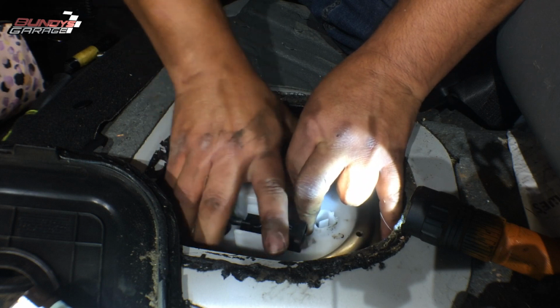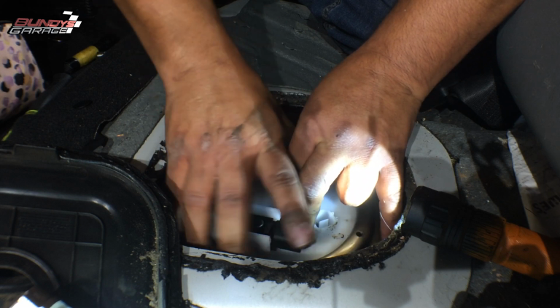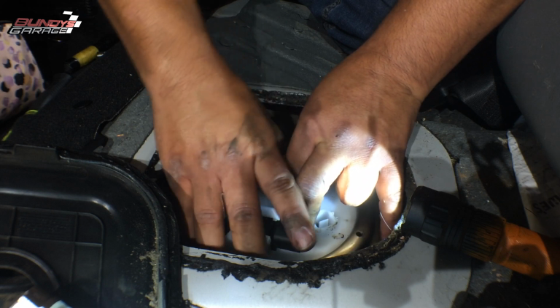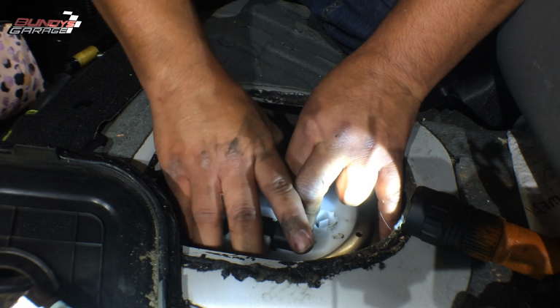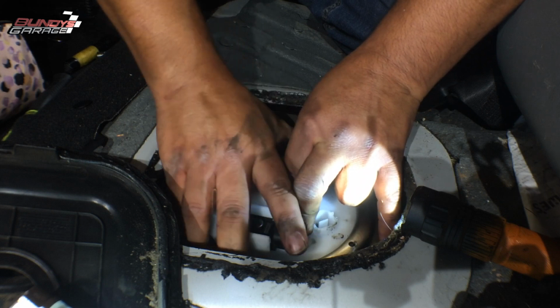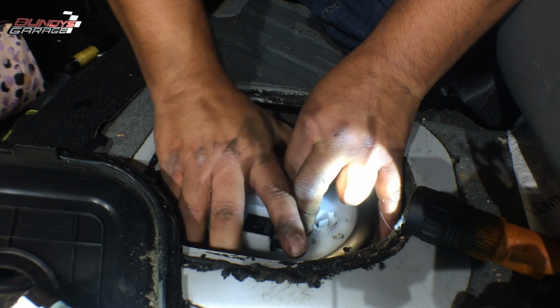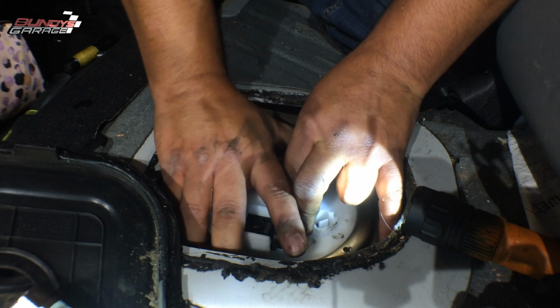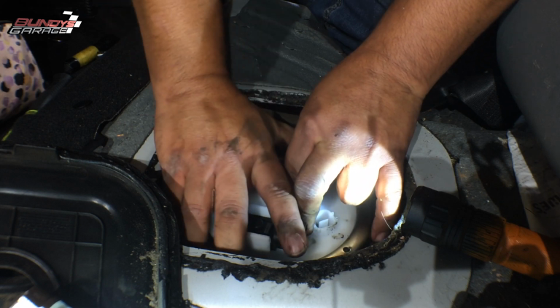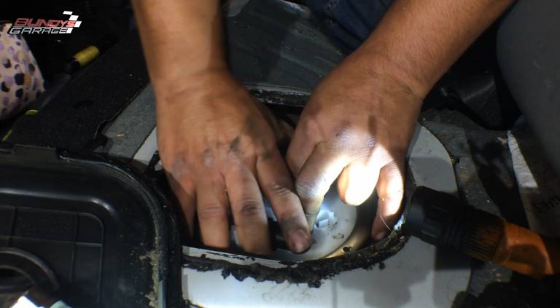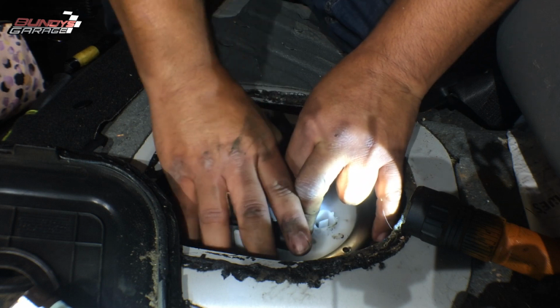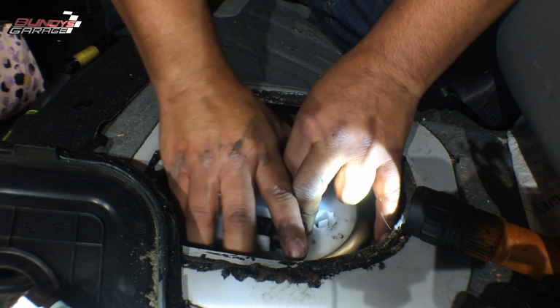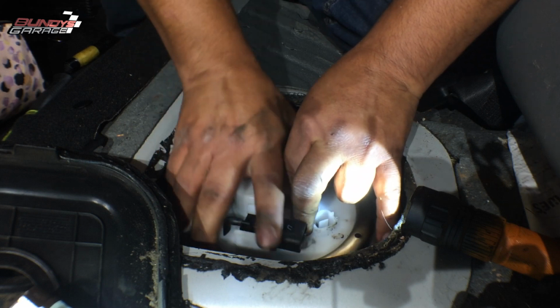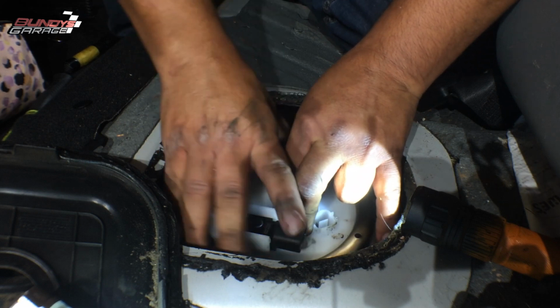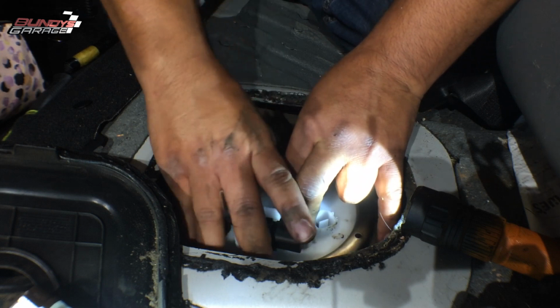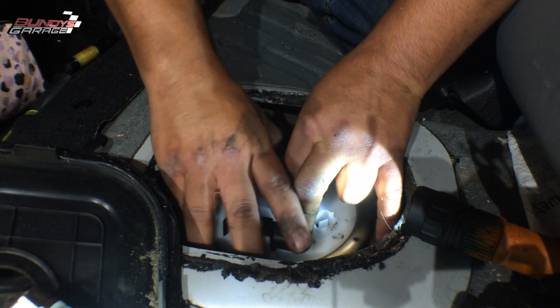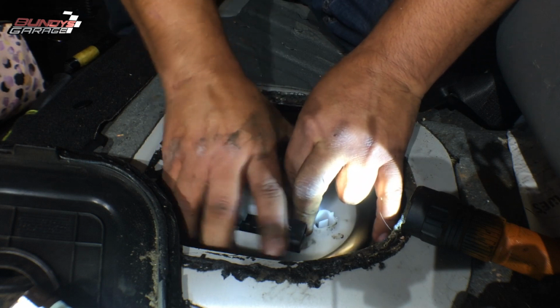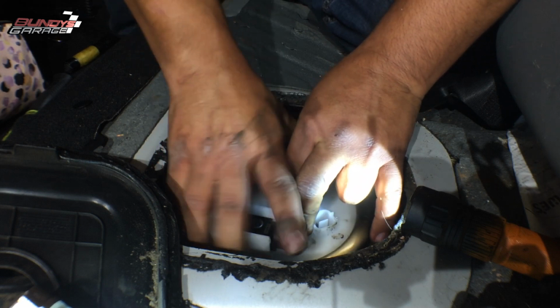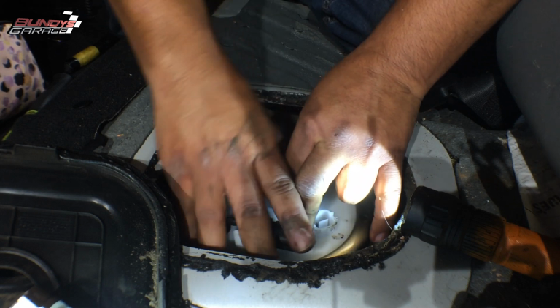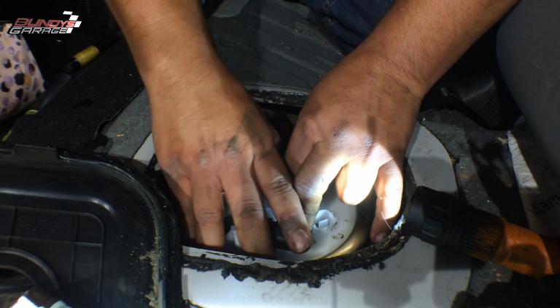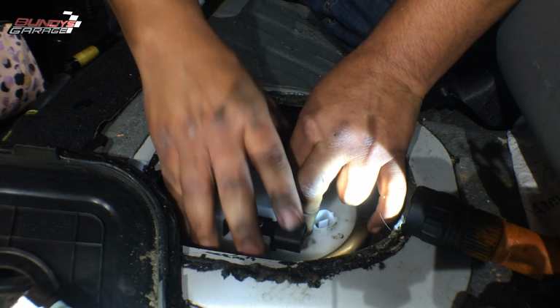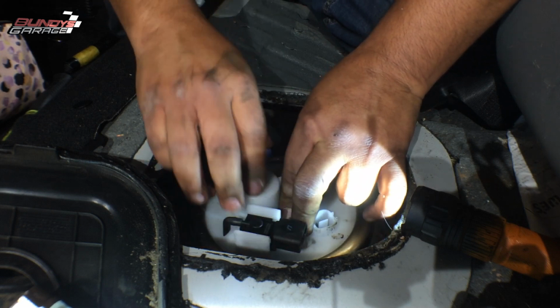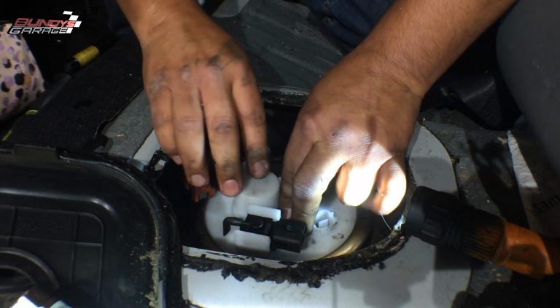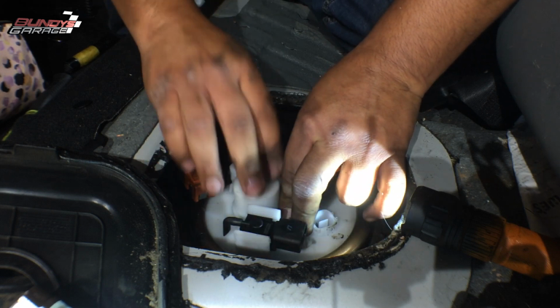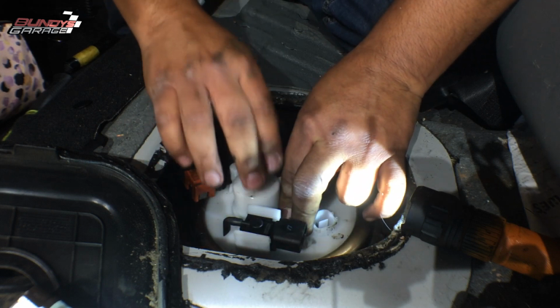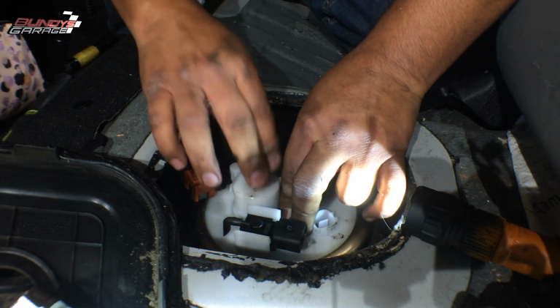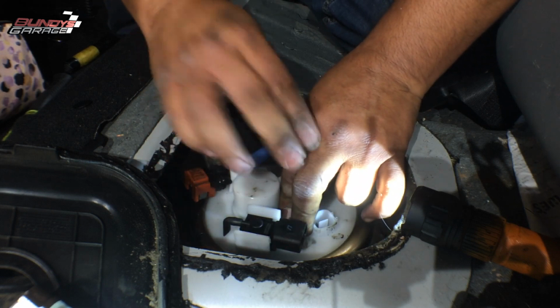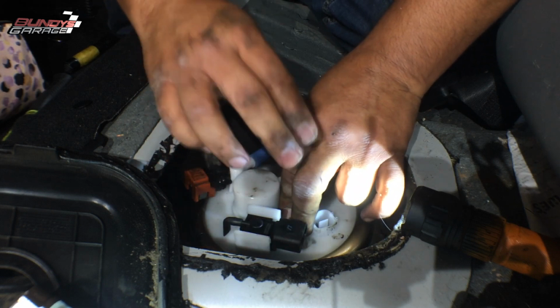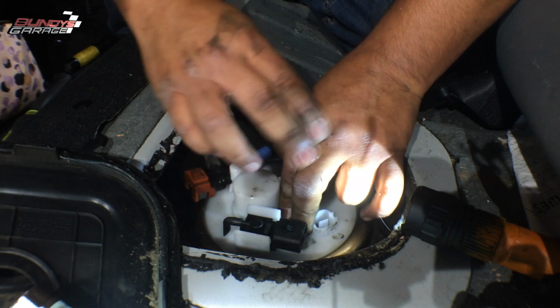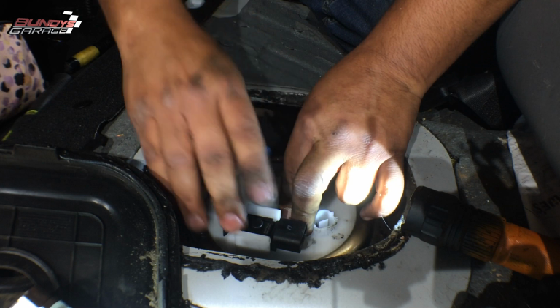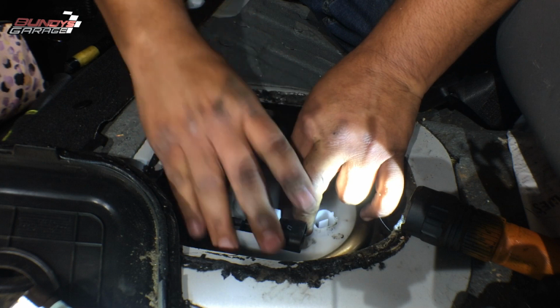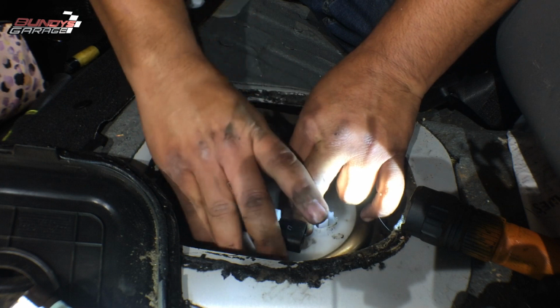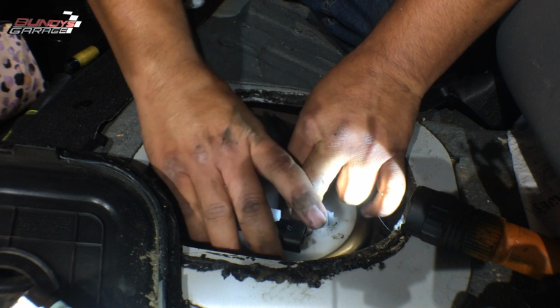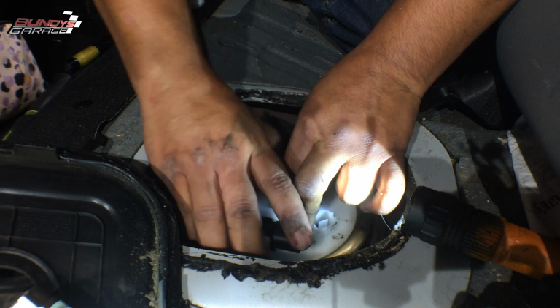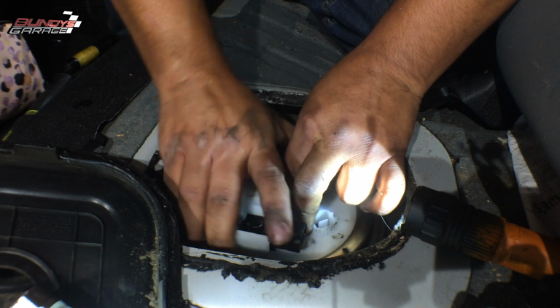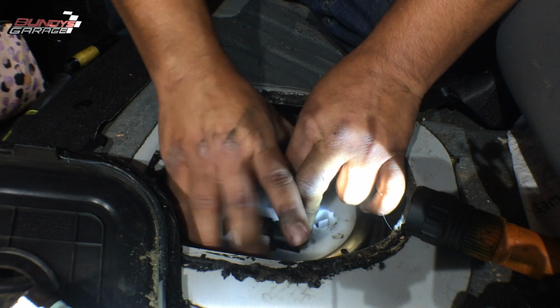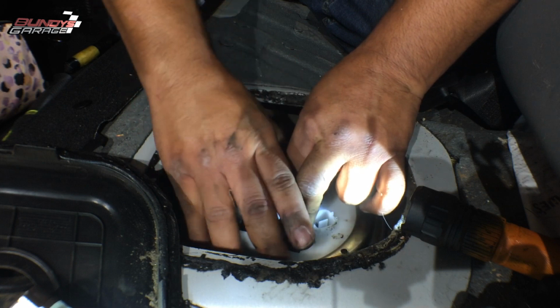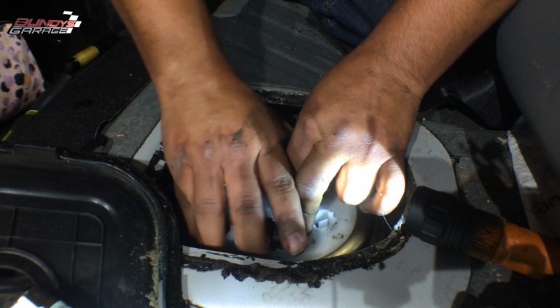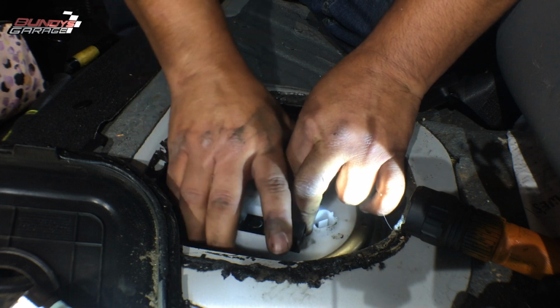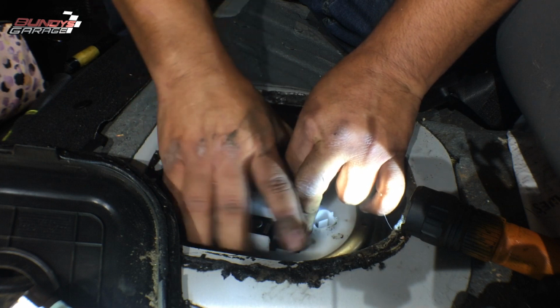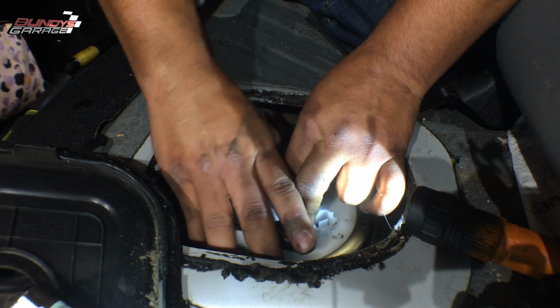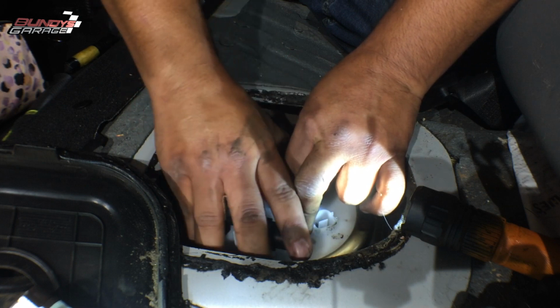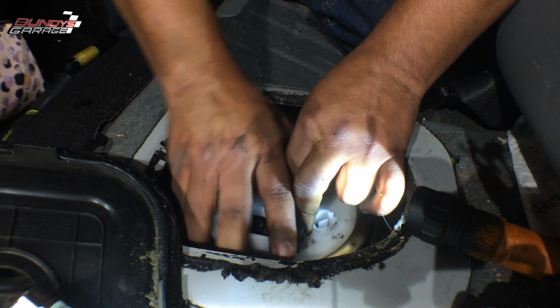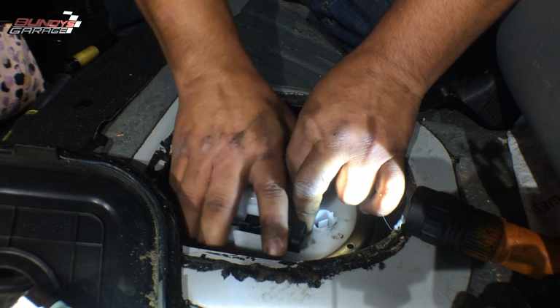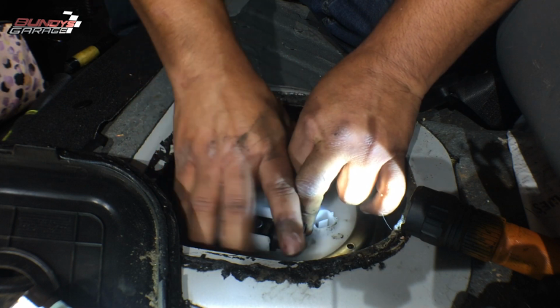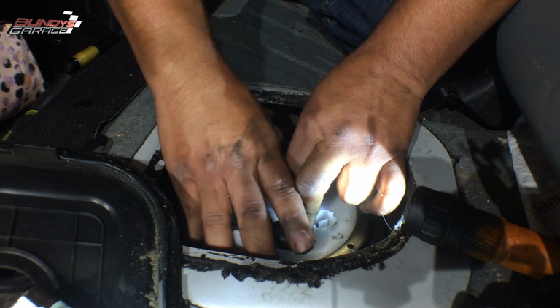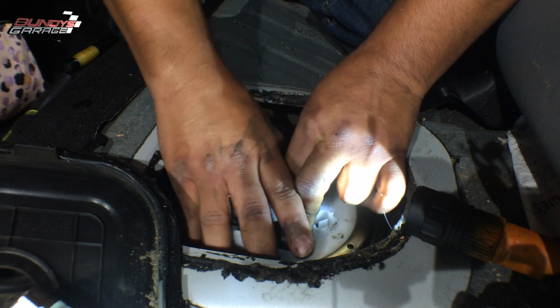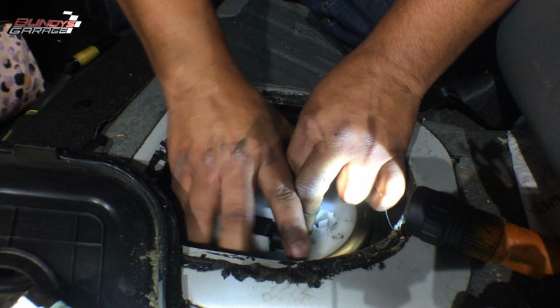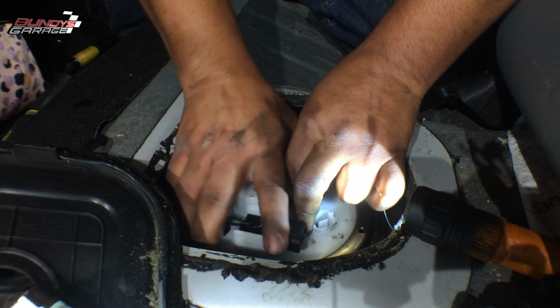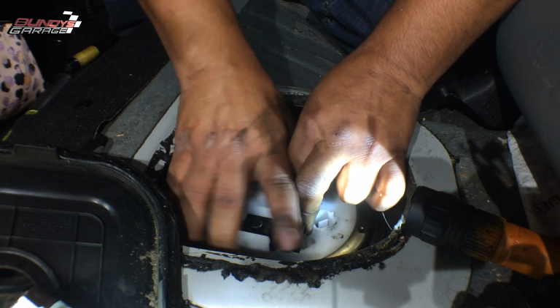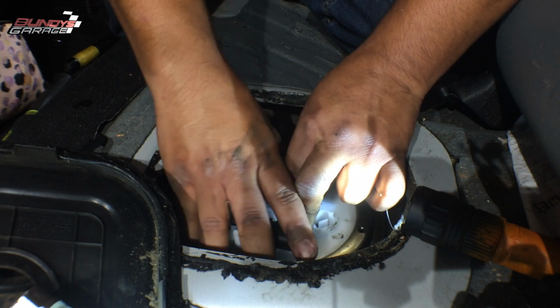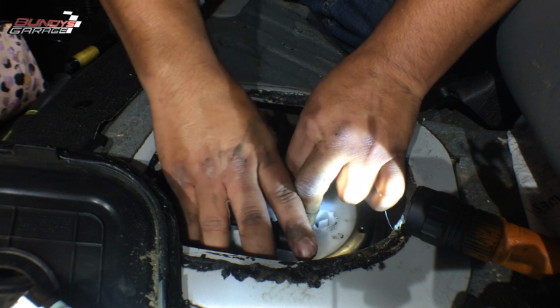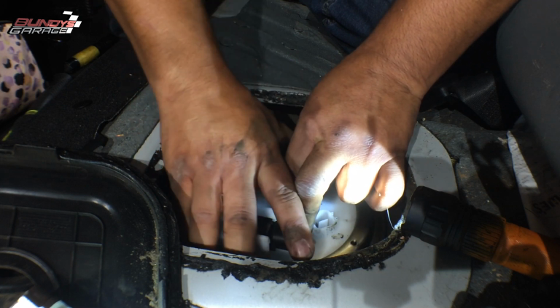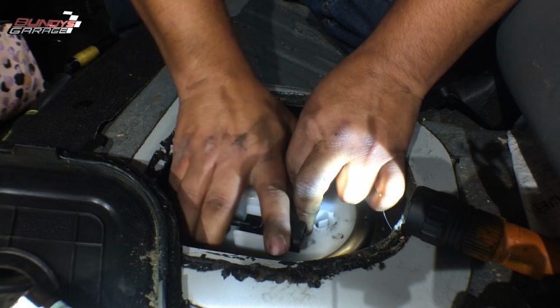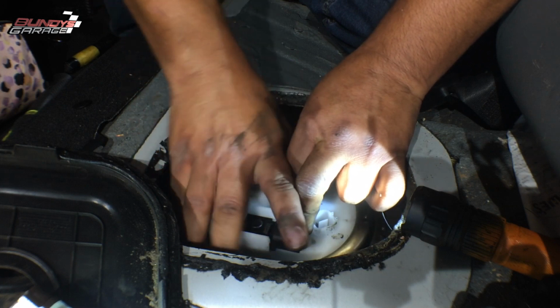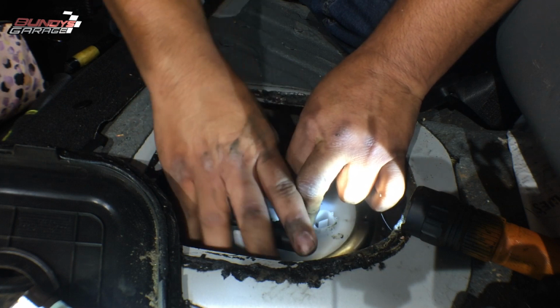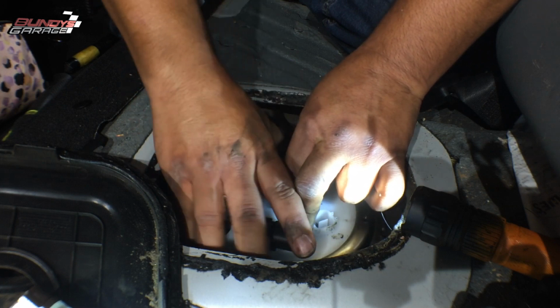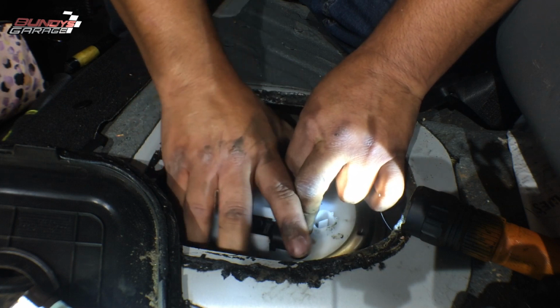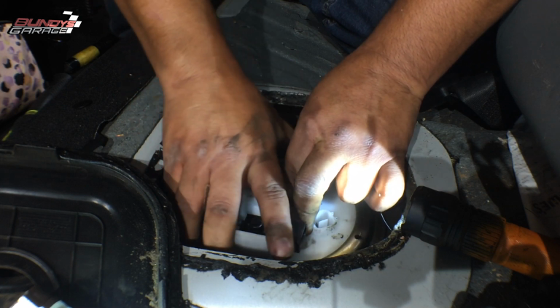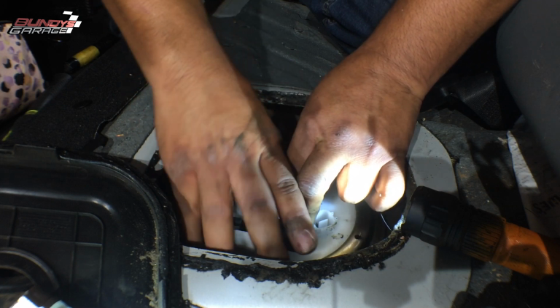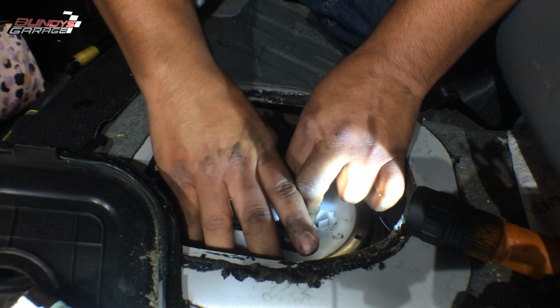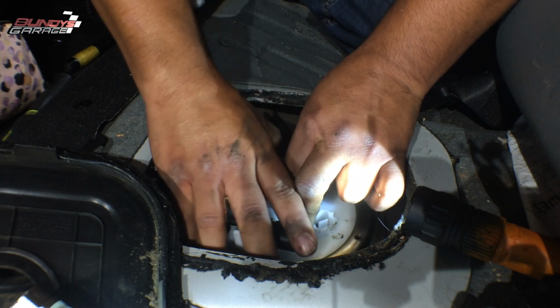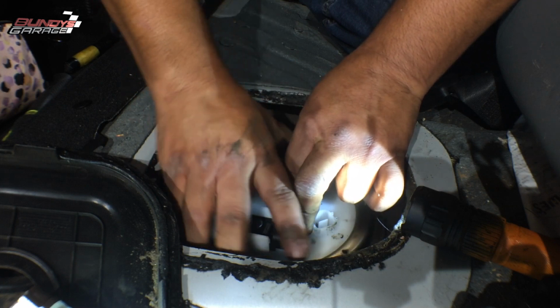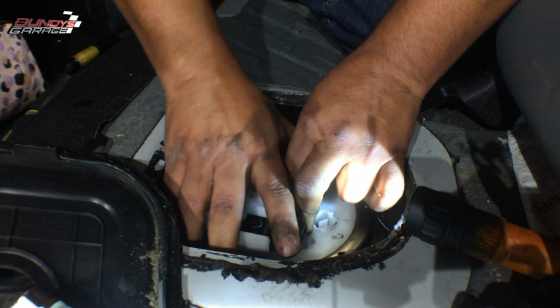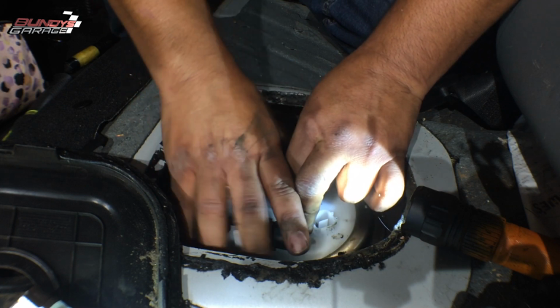Starting the ring by hand — just pushing down with my left hand on top of the fuel pump and my right hand twisting the ring clockwise to tighten it.